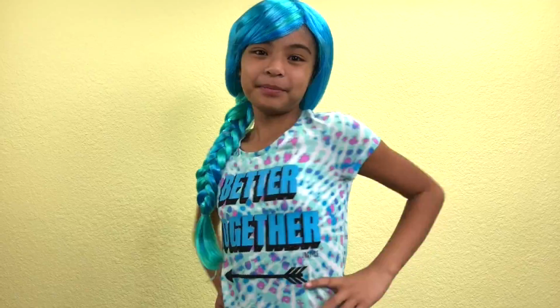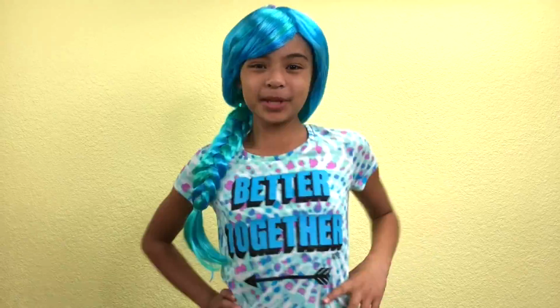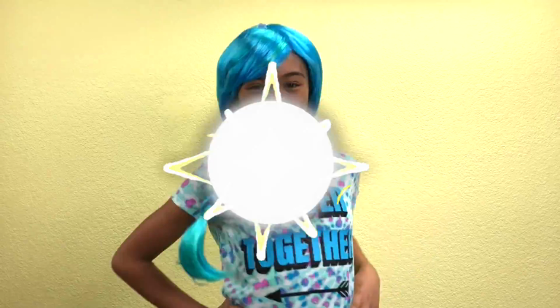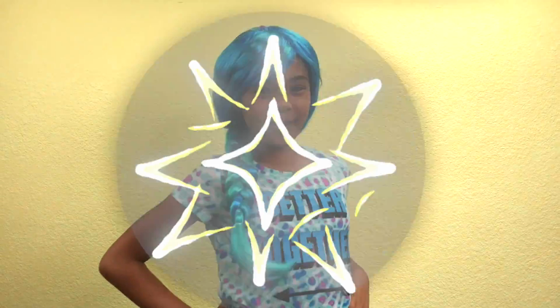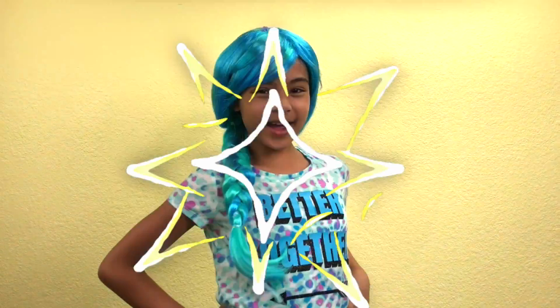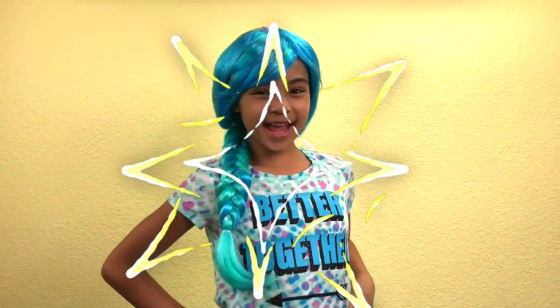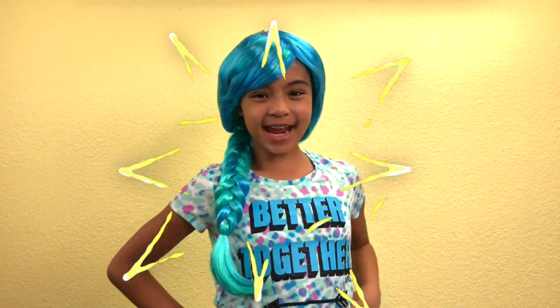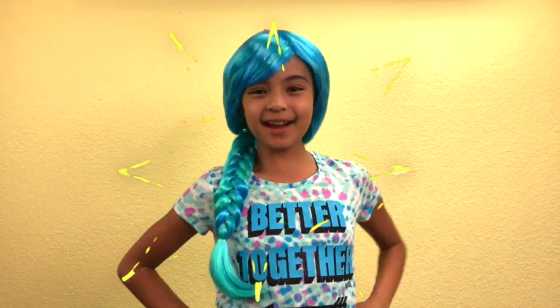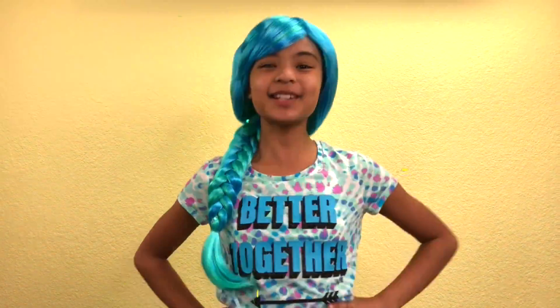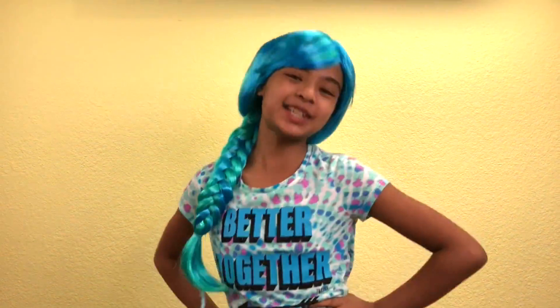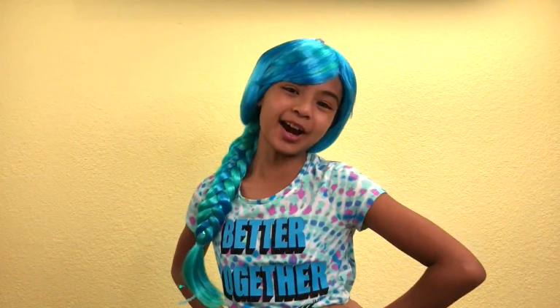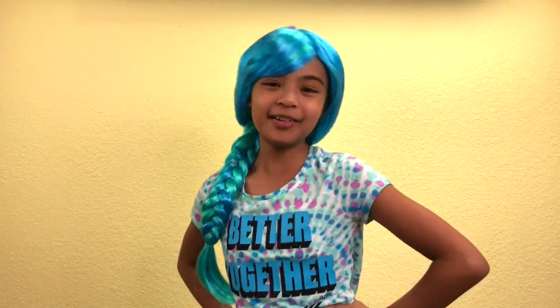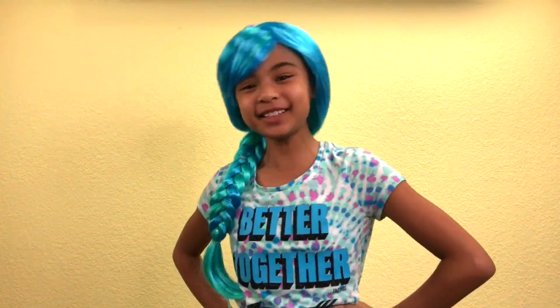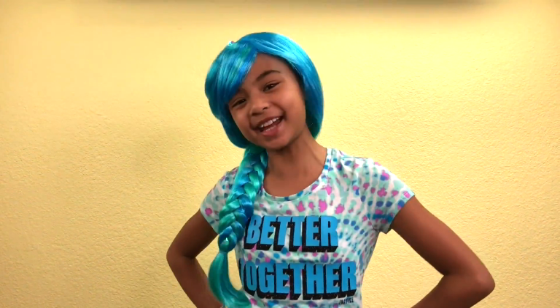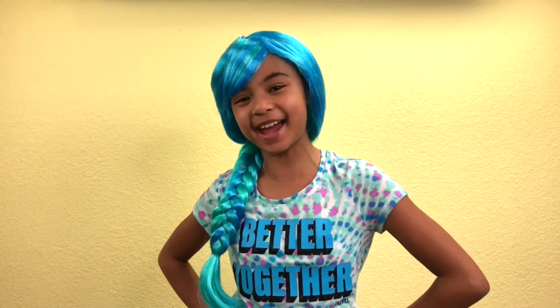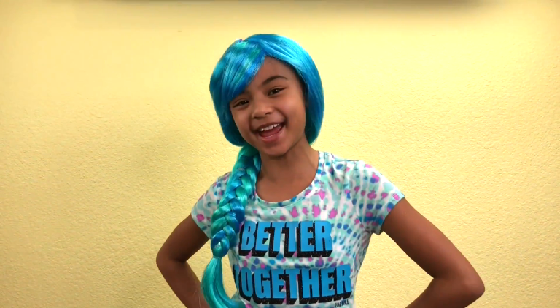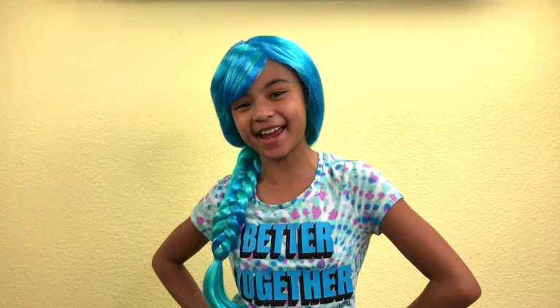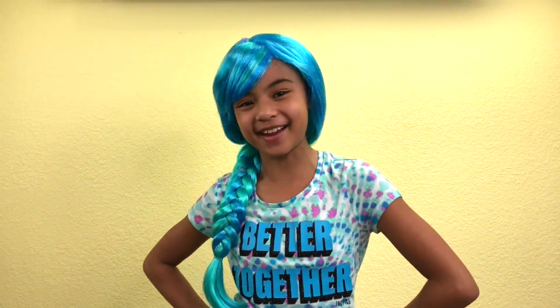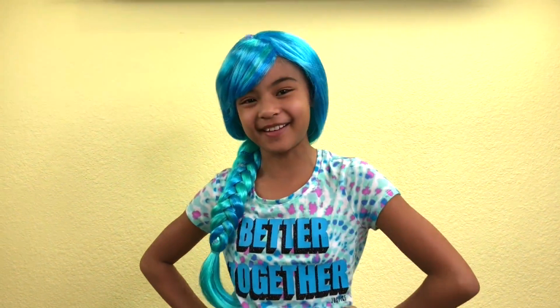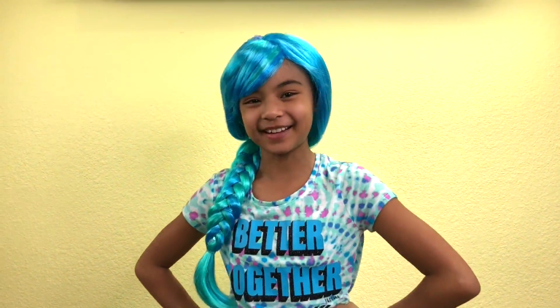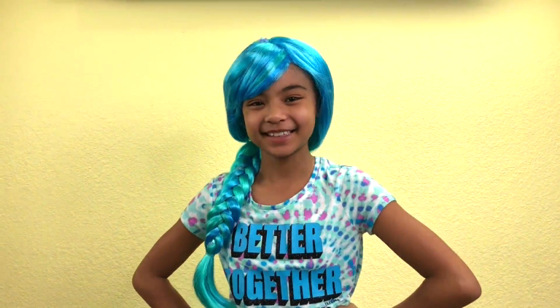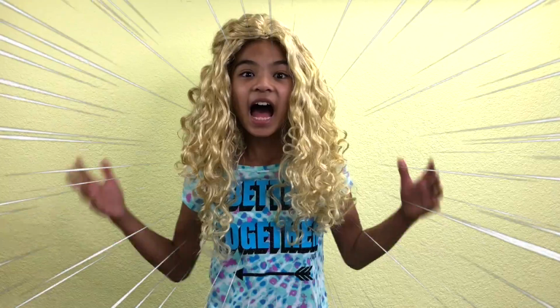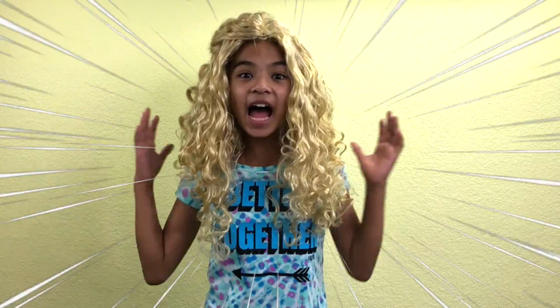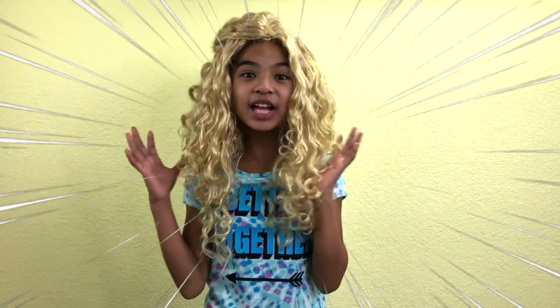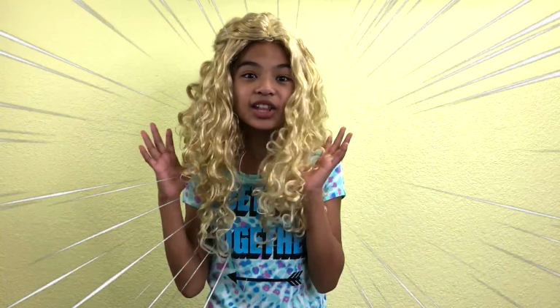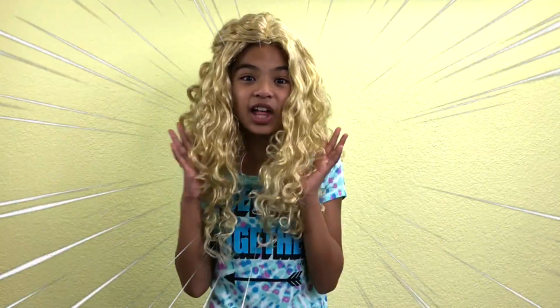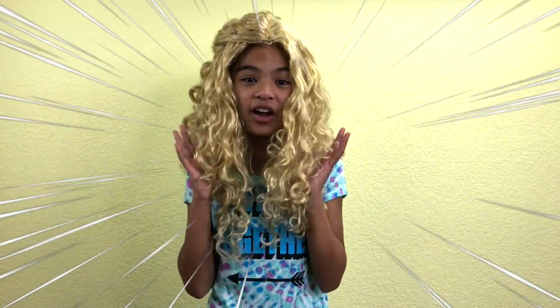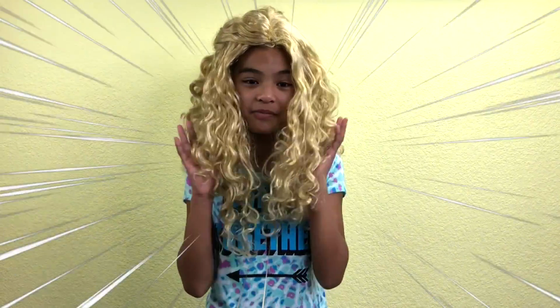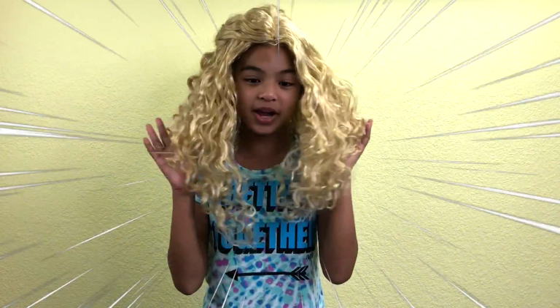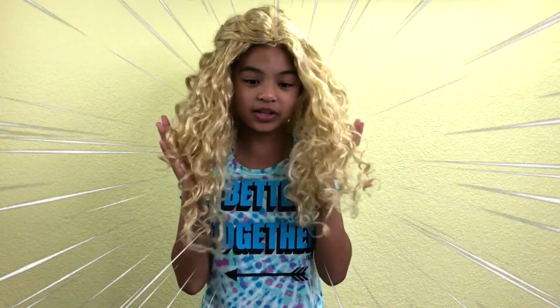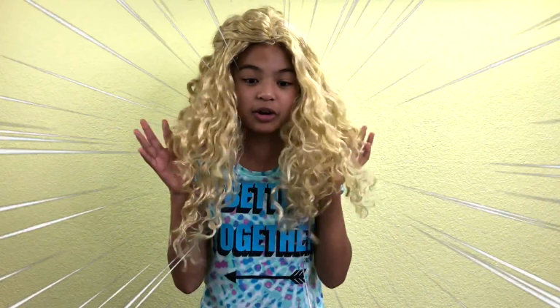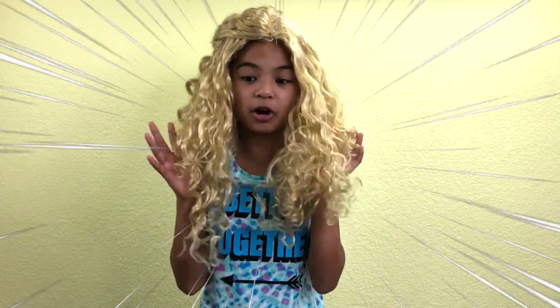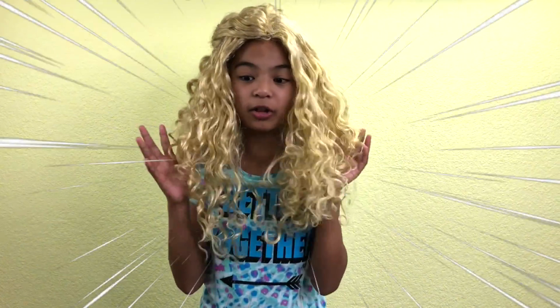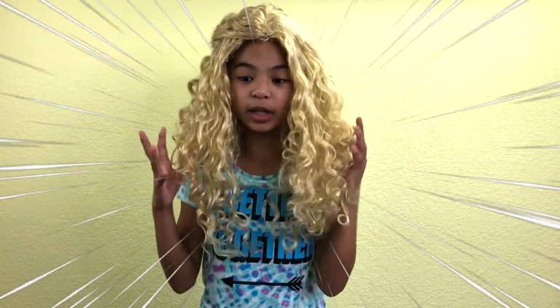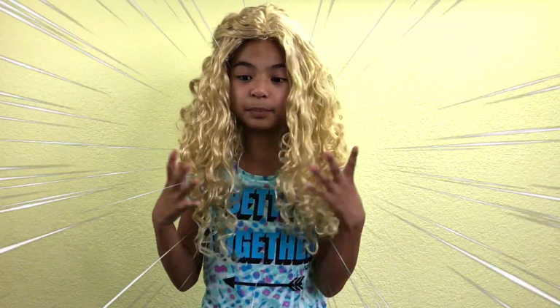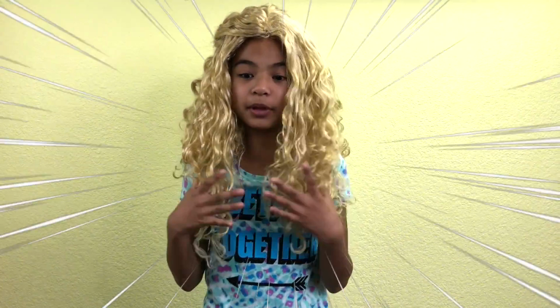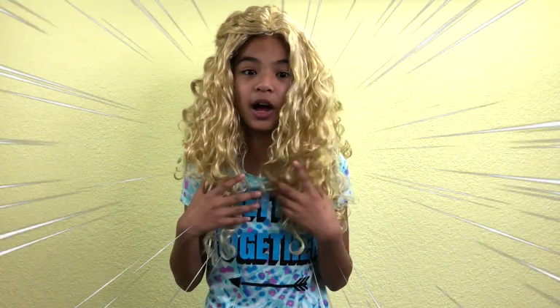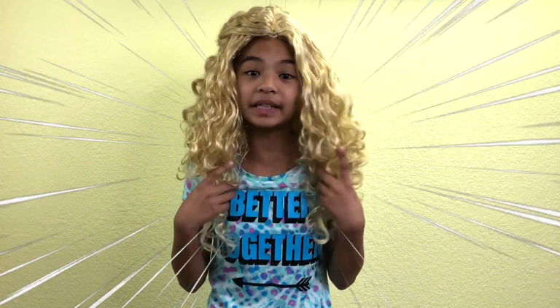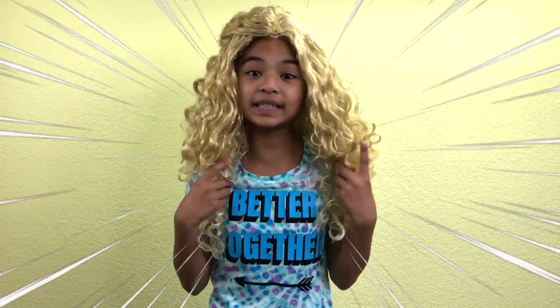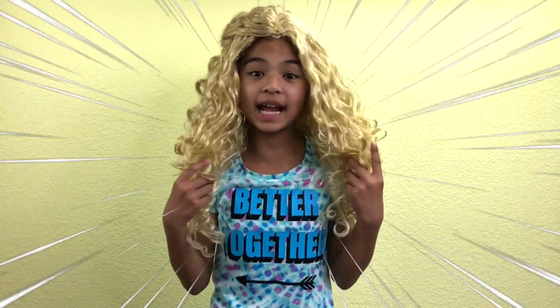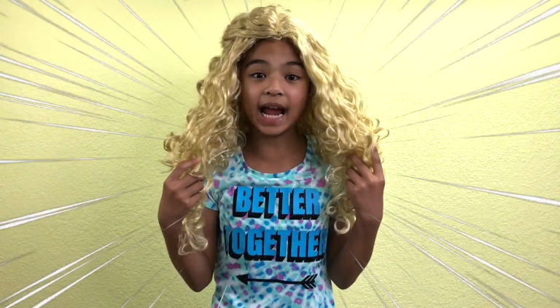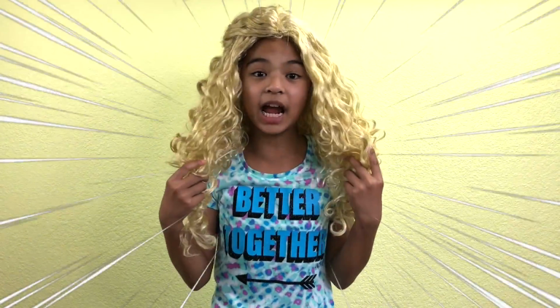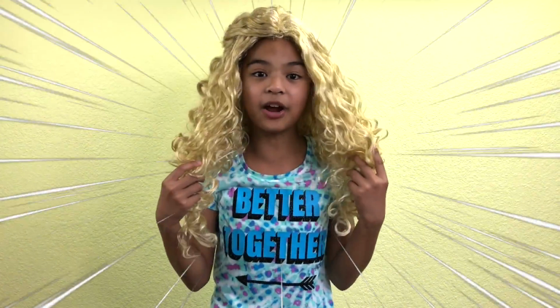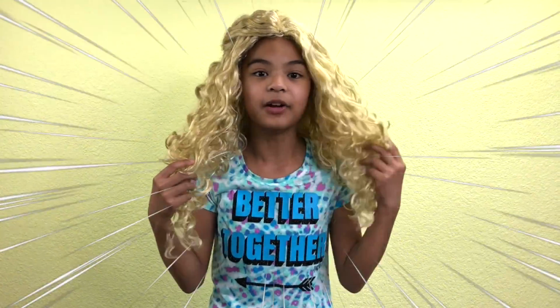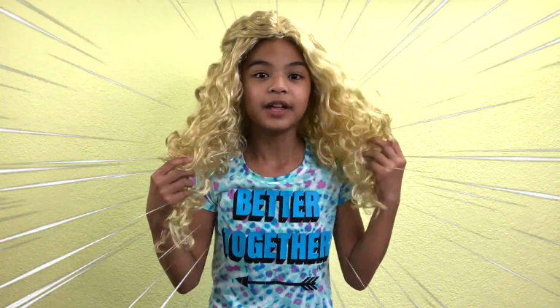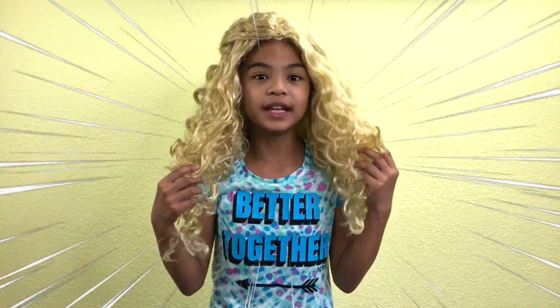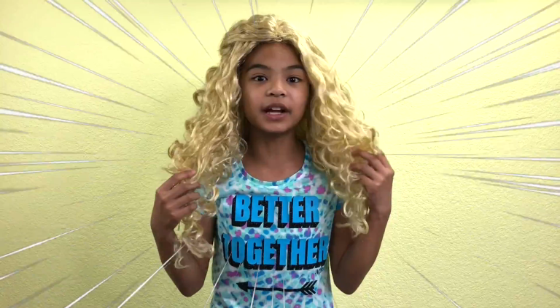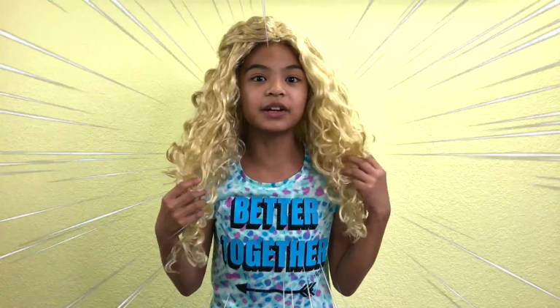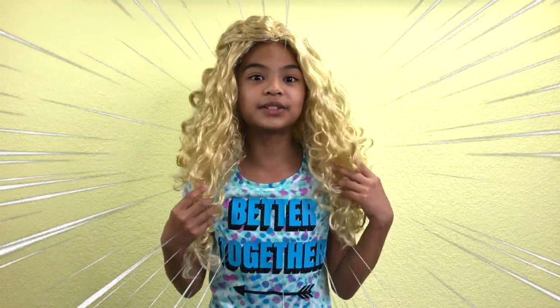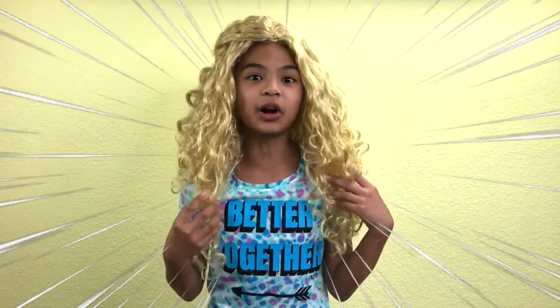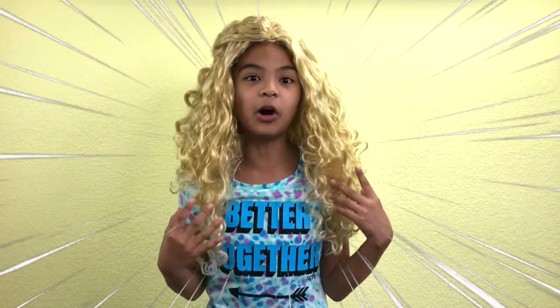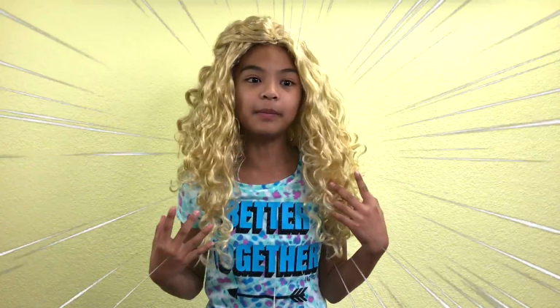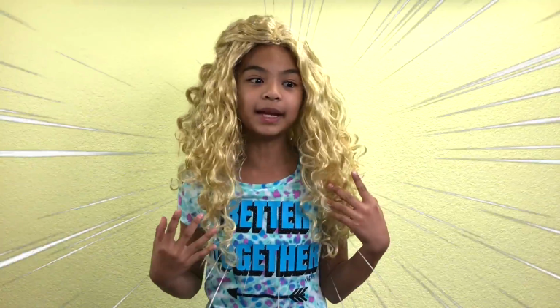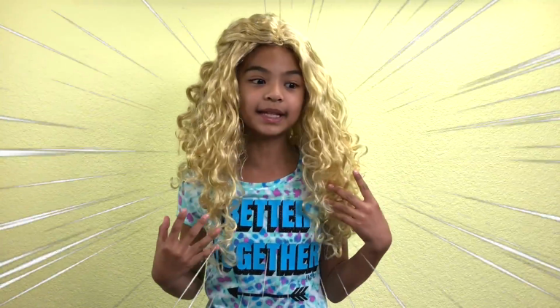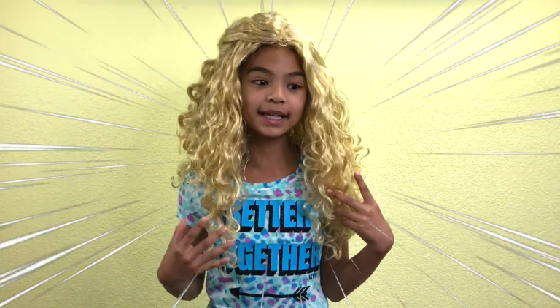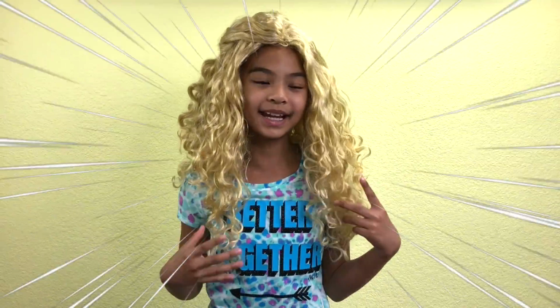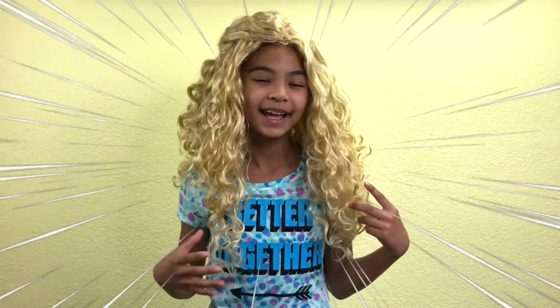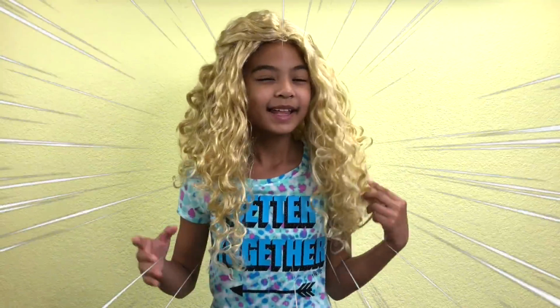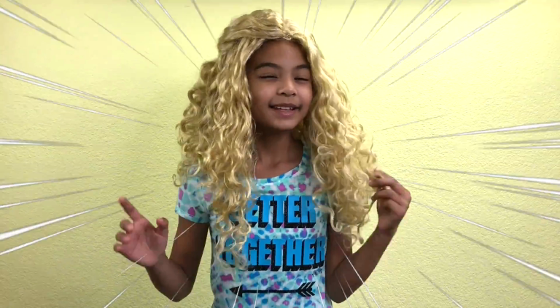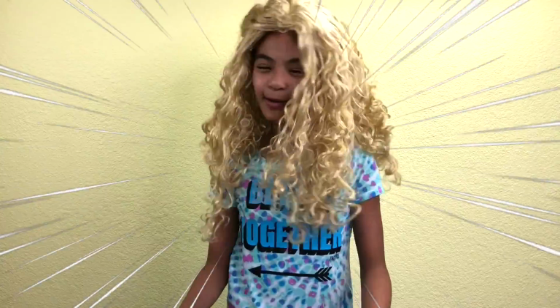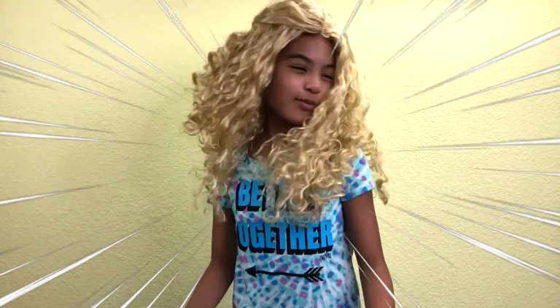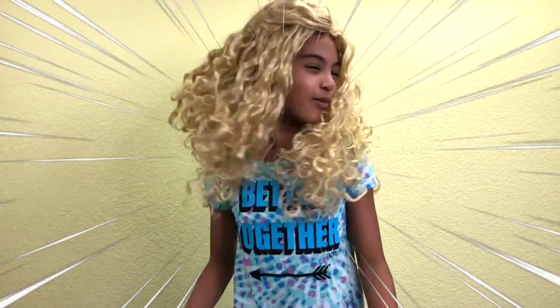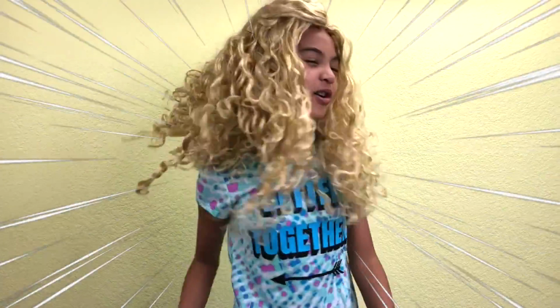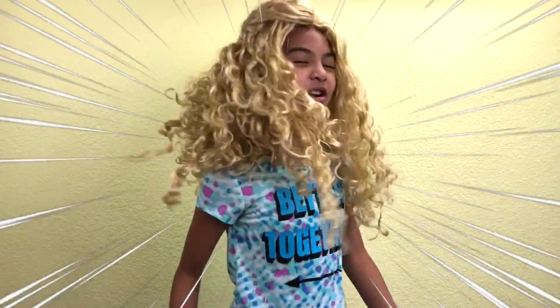Blue hair, don't care! I love my curly blonde hair. They are so amazing!